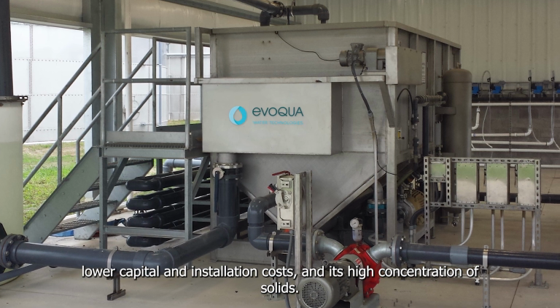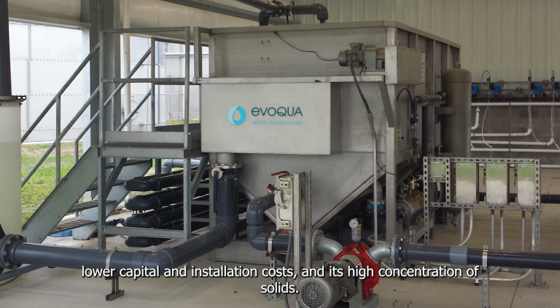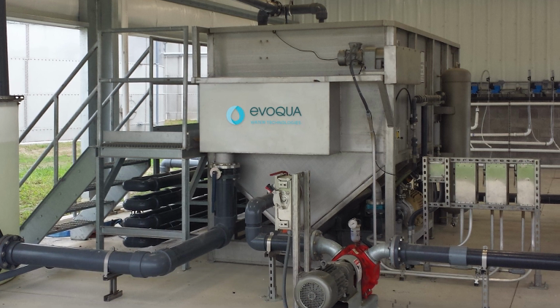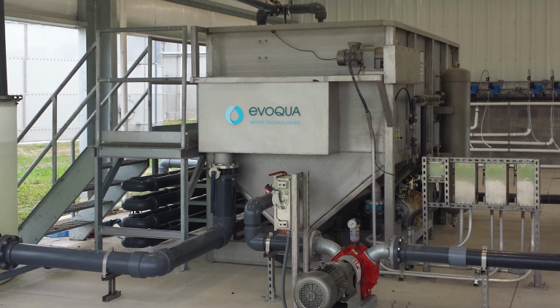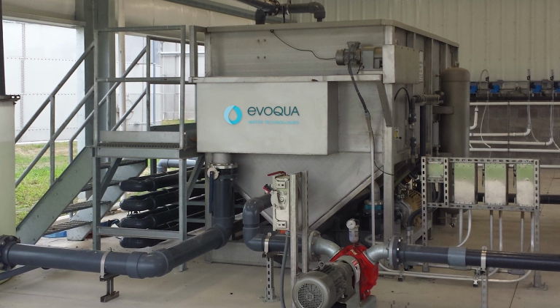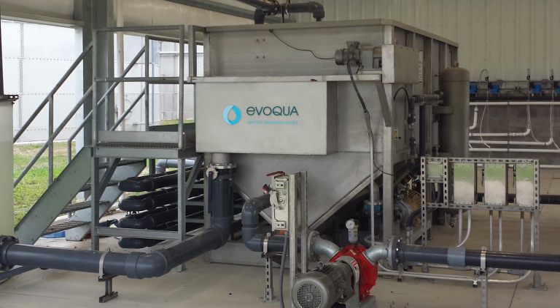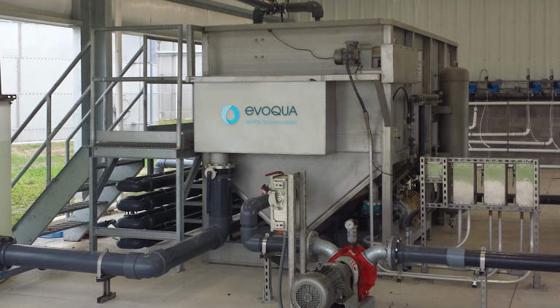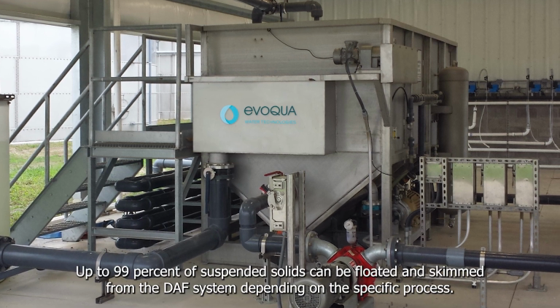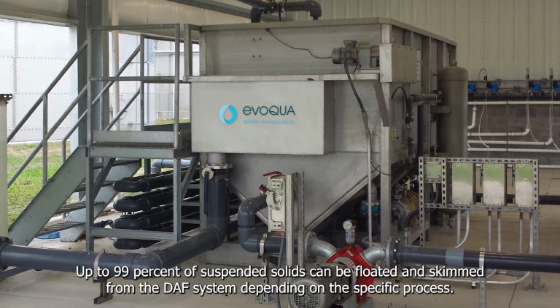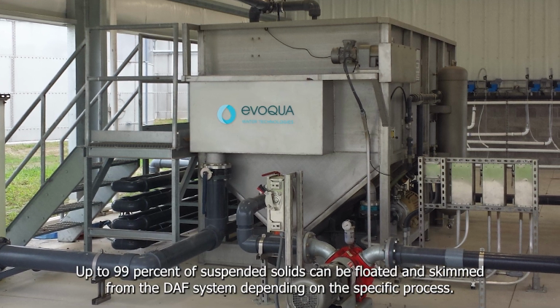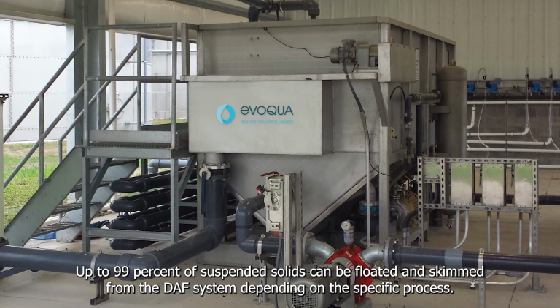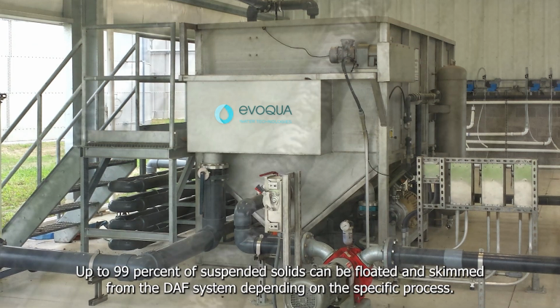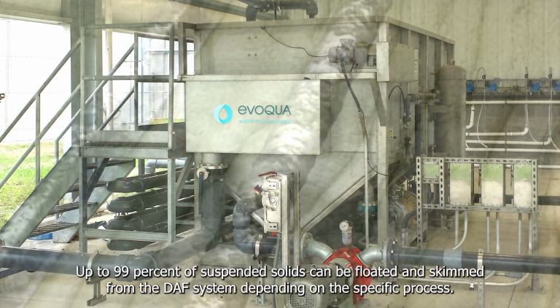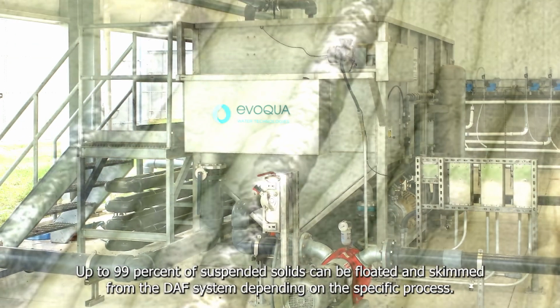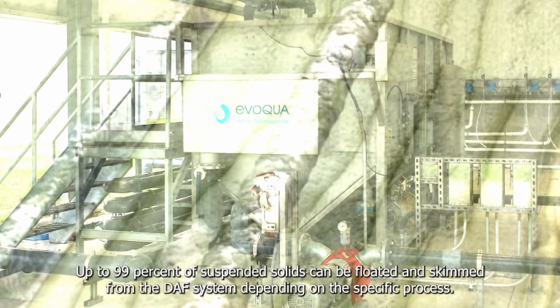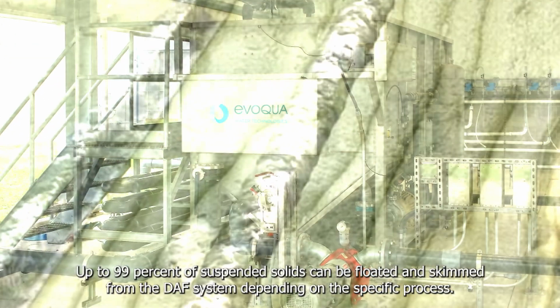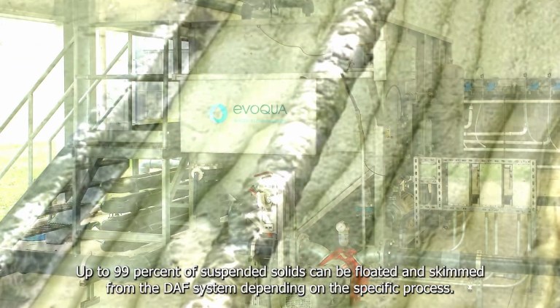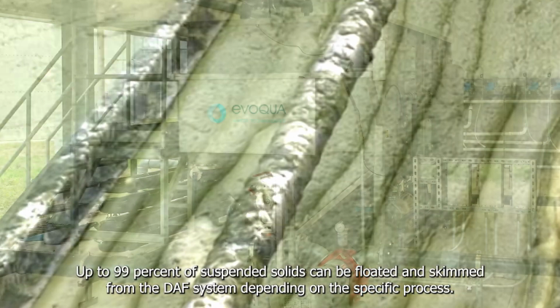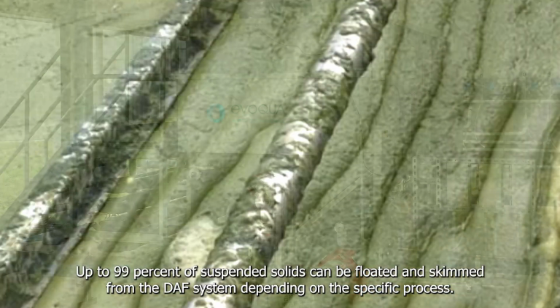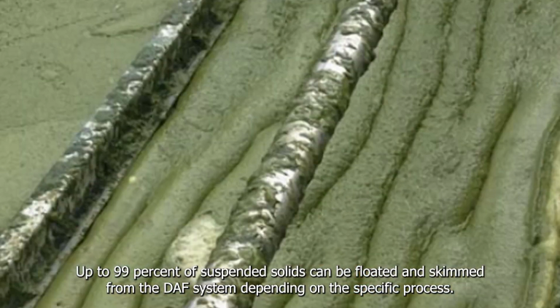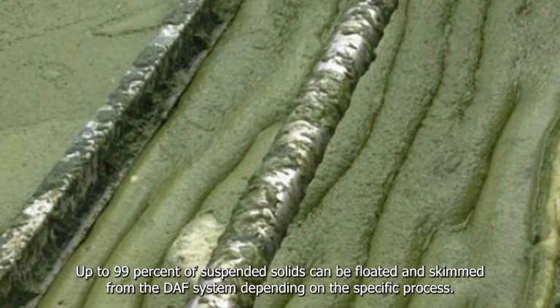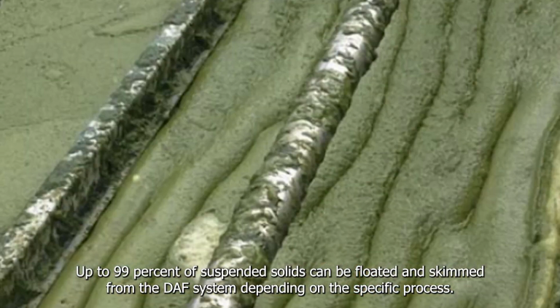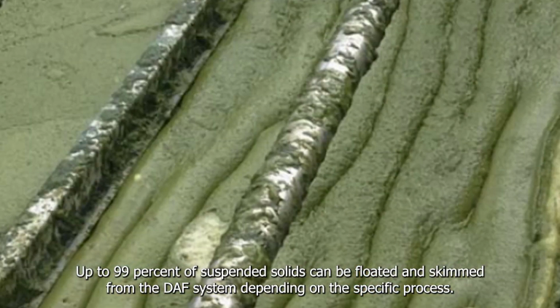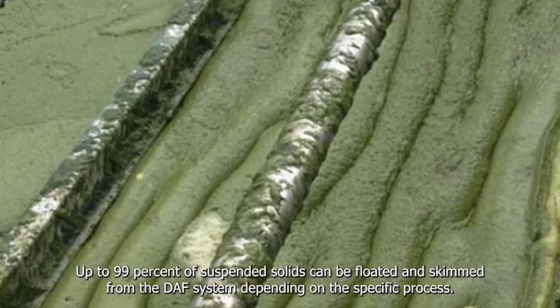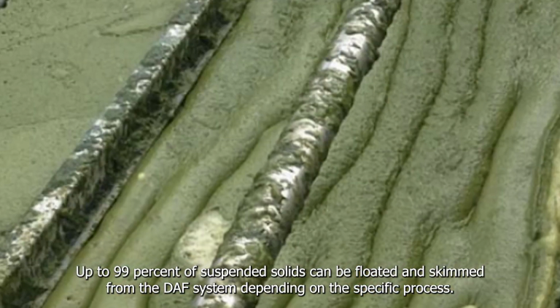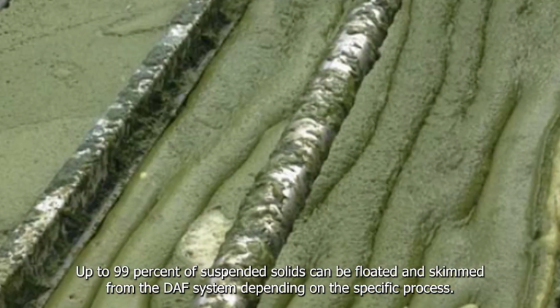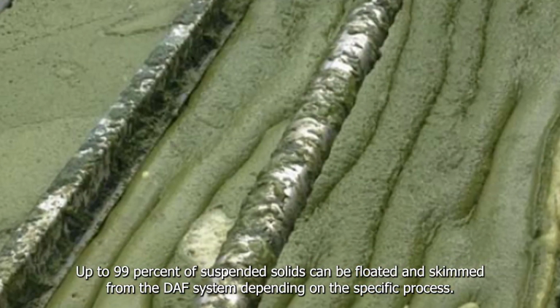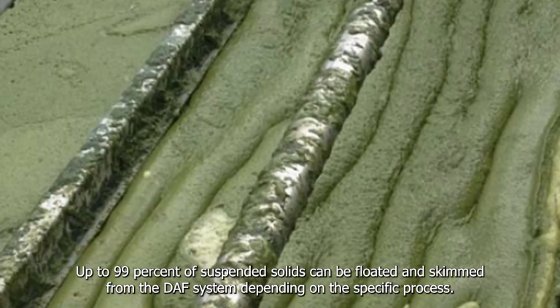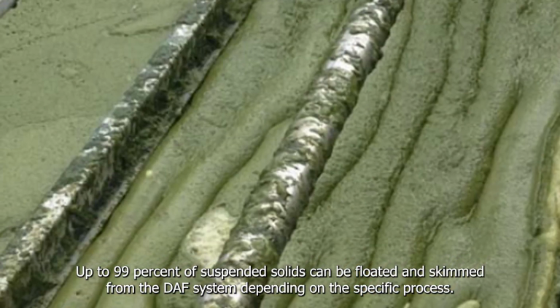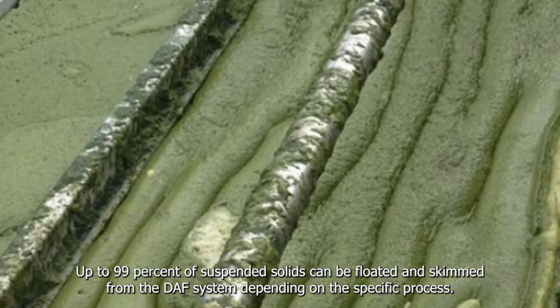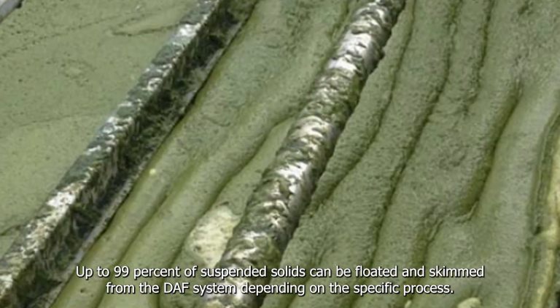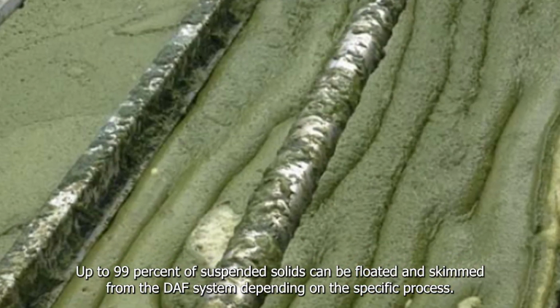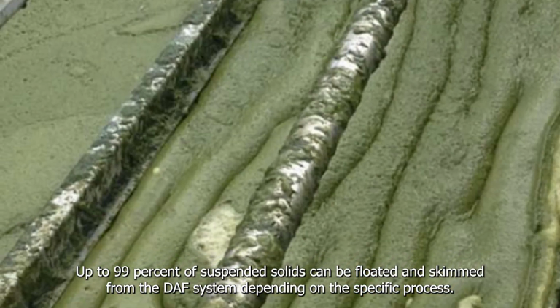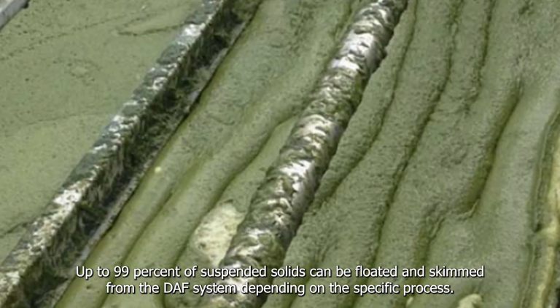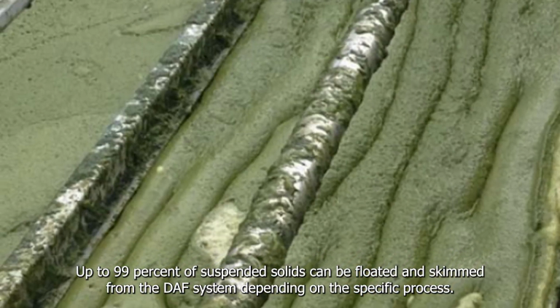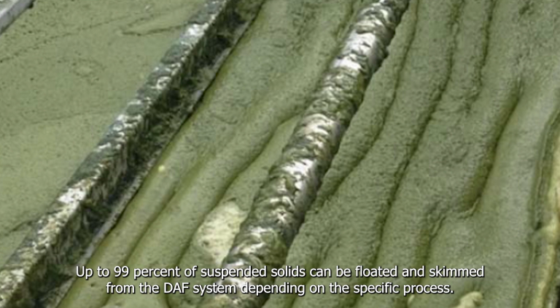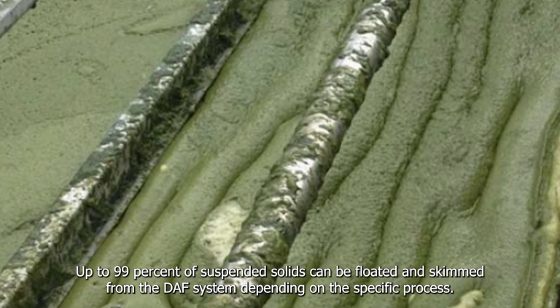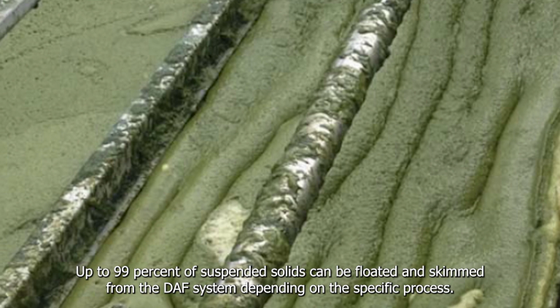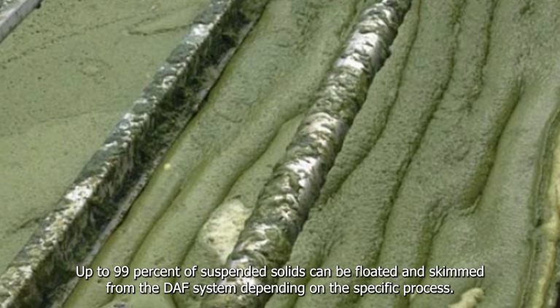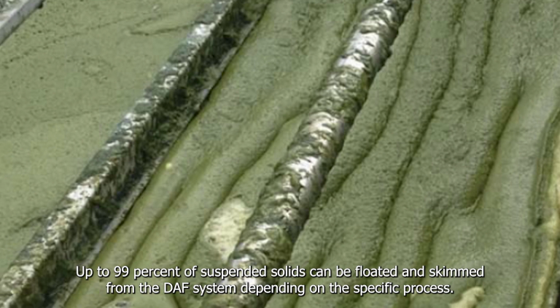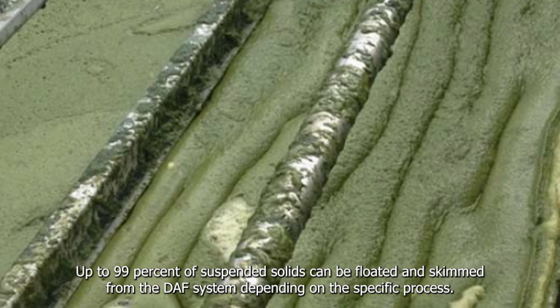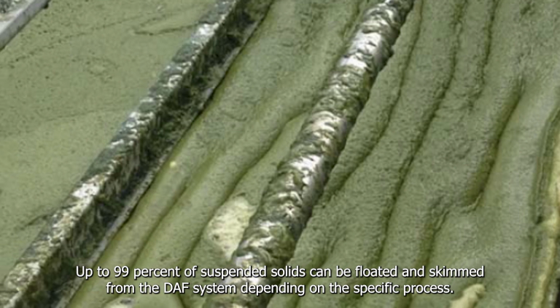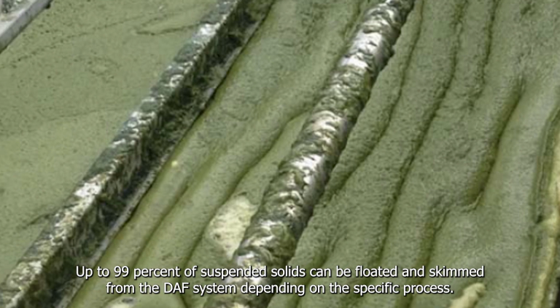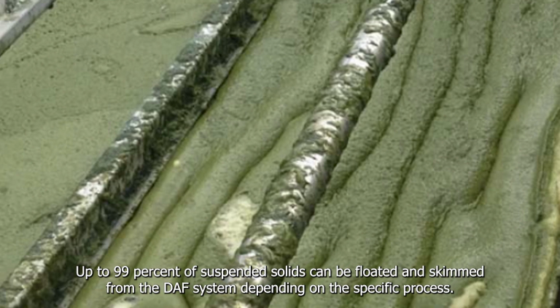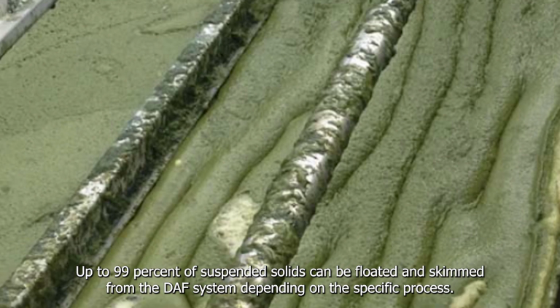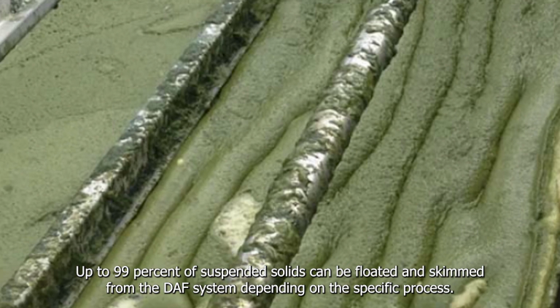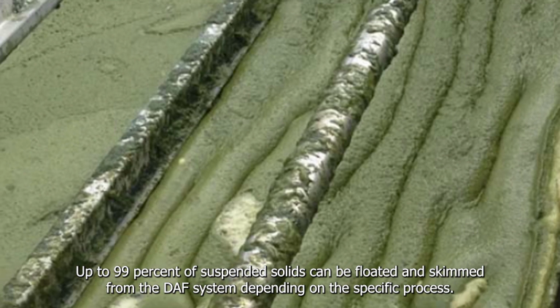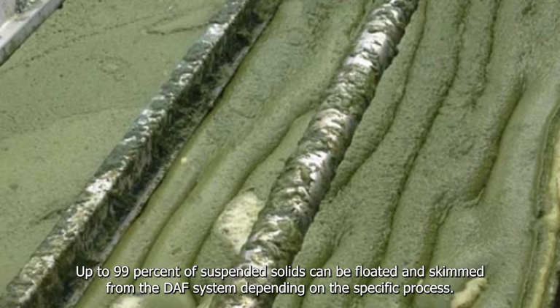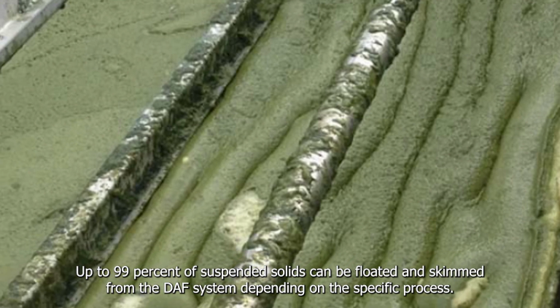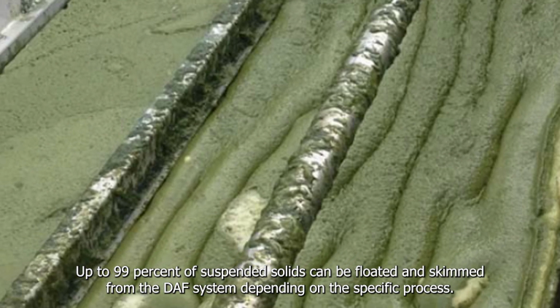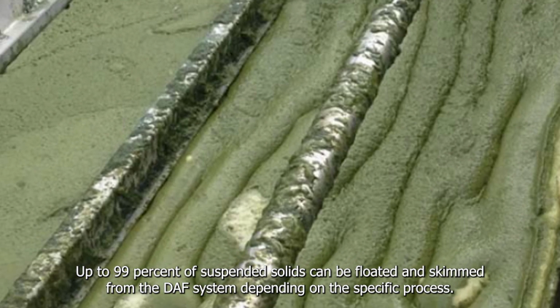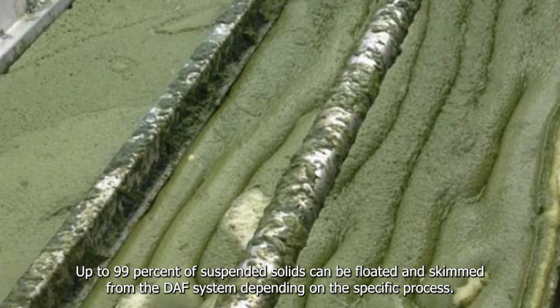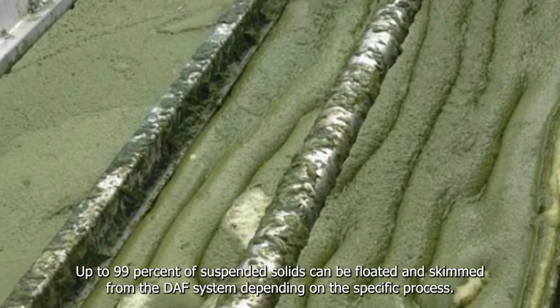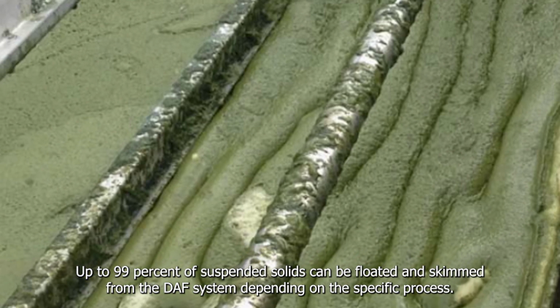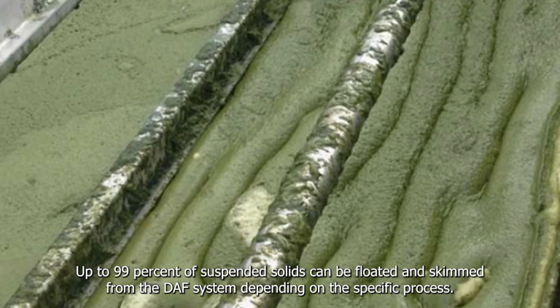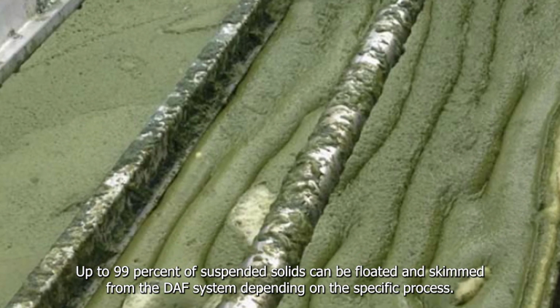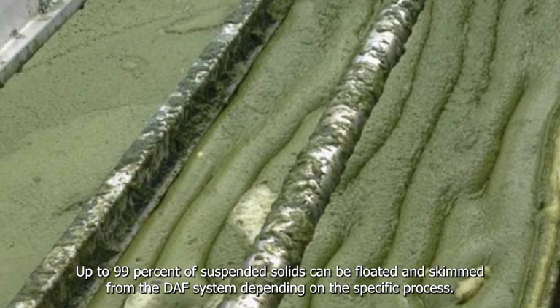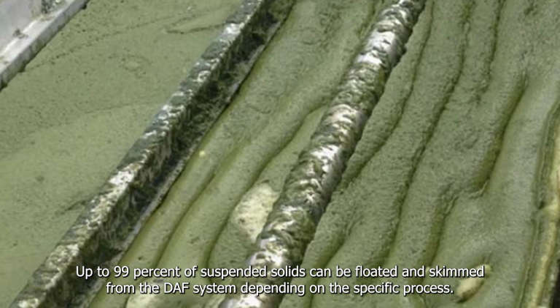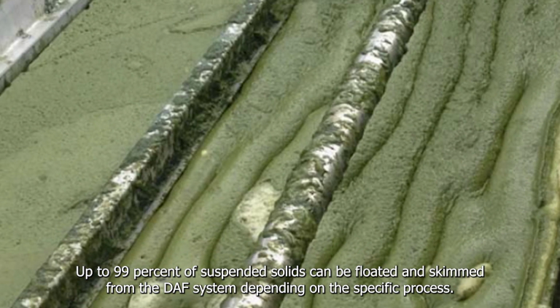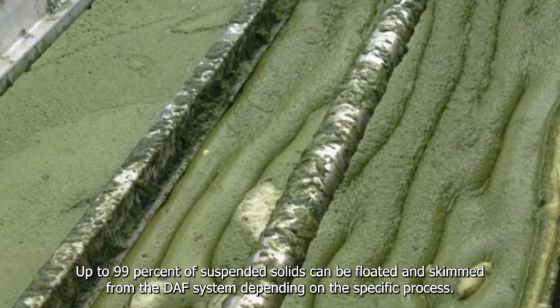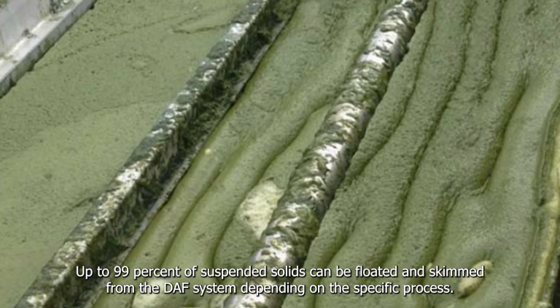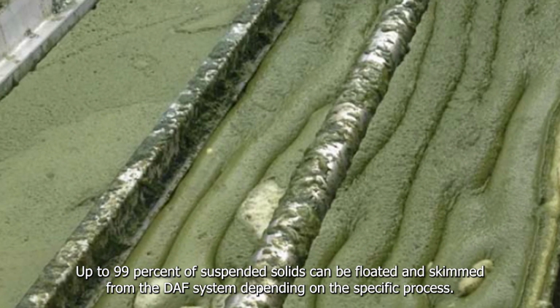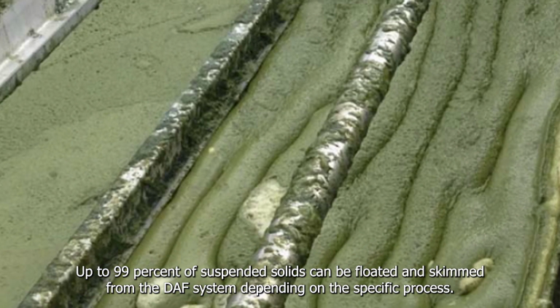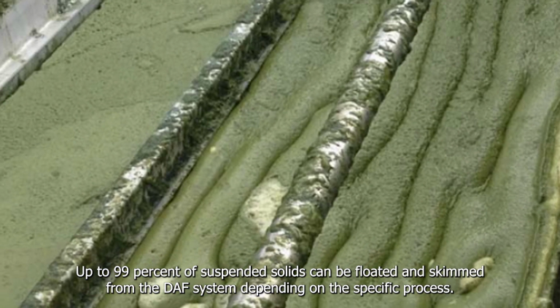Up to 99% of suspended solids can be floated and skimmed from the DAF system depending on the specific process.